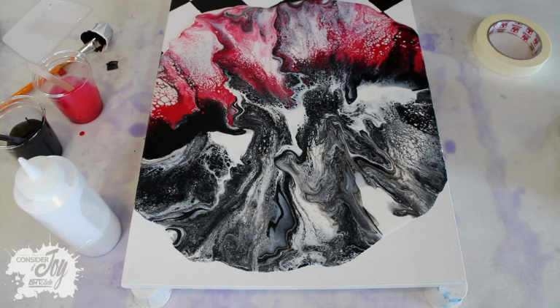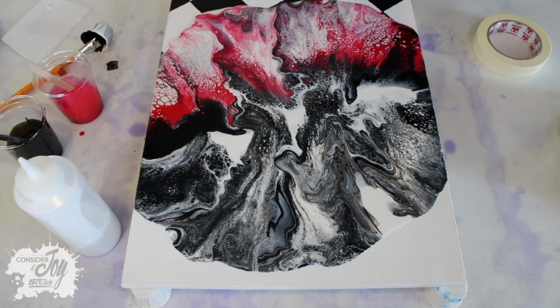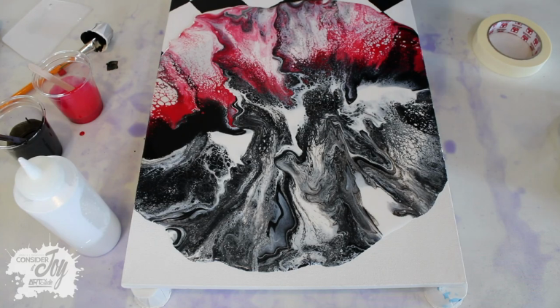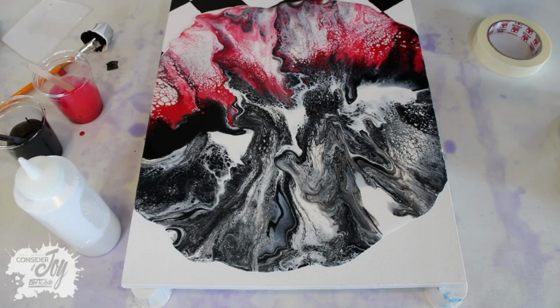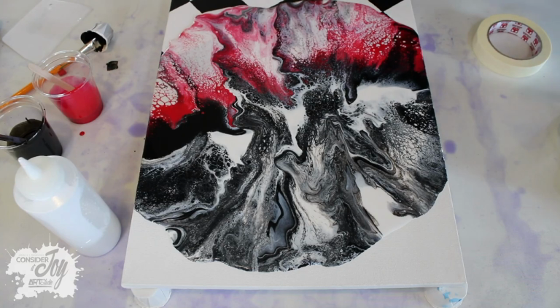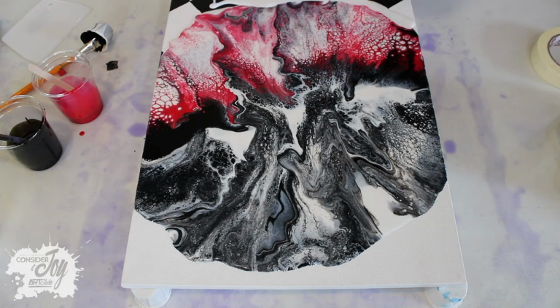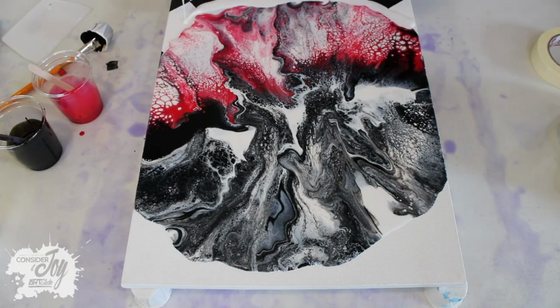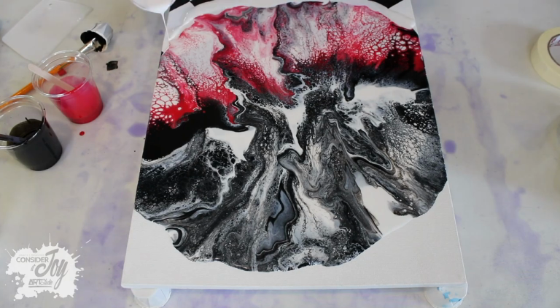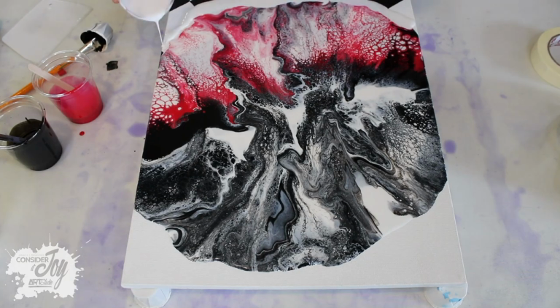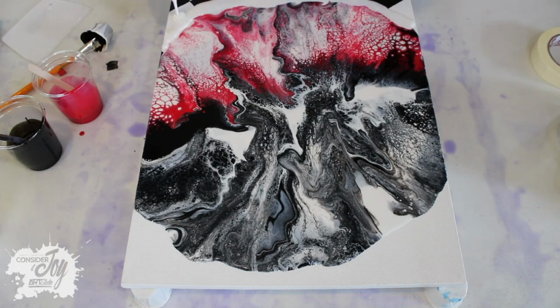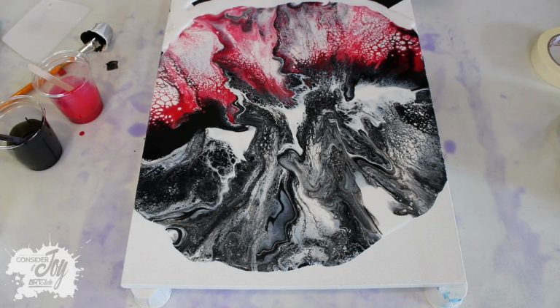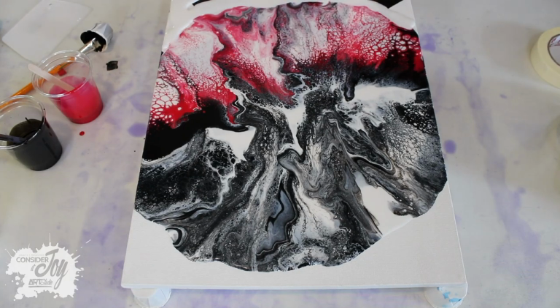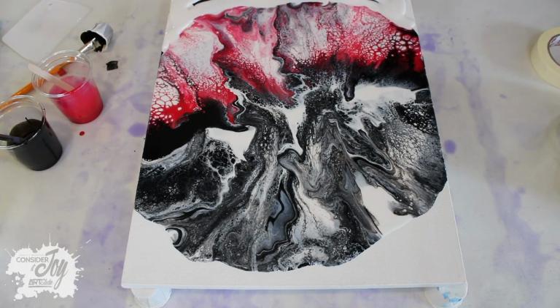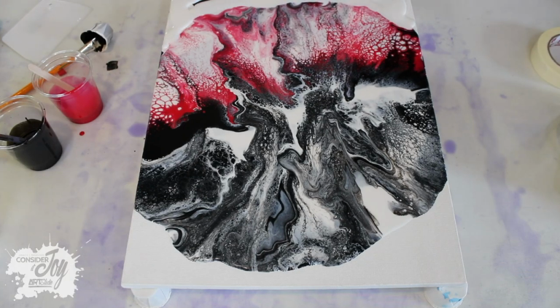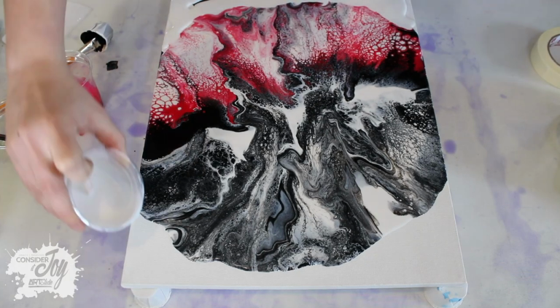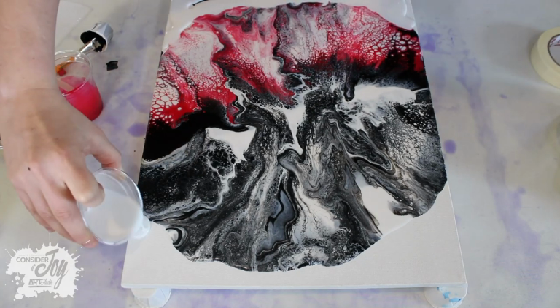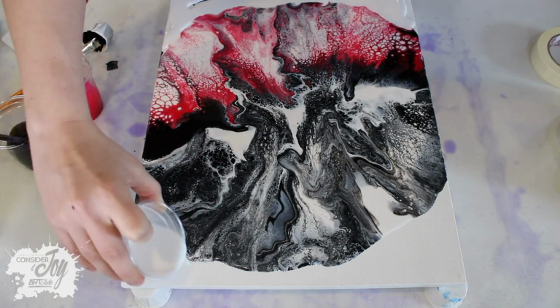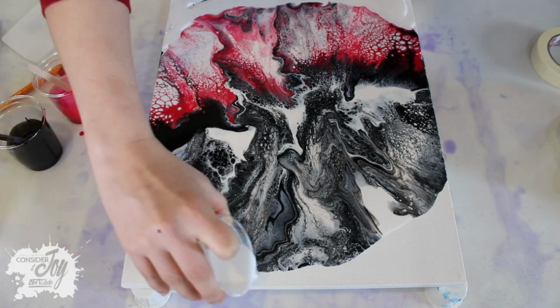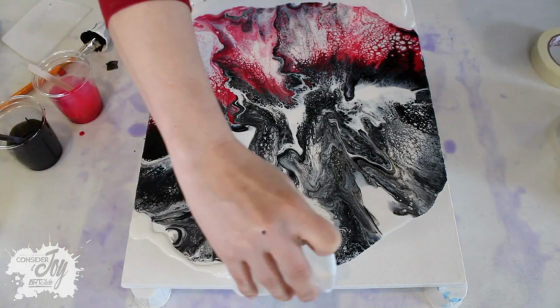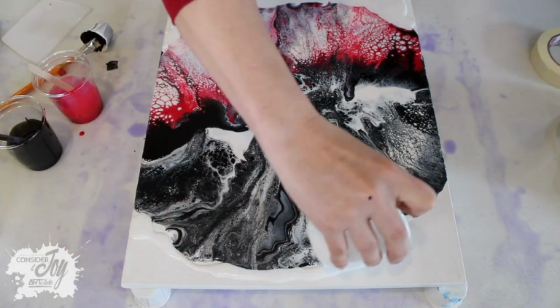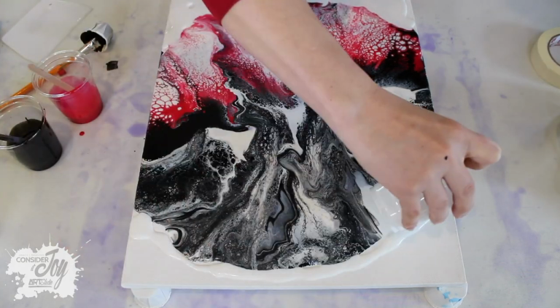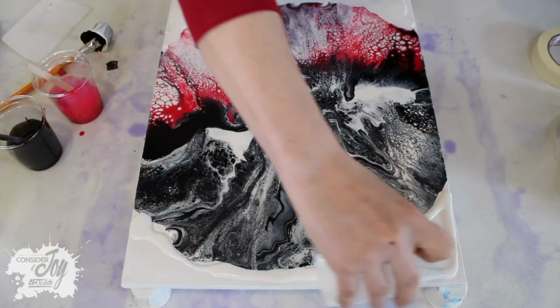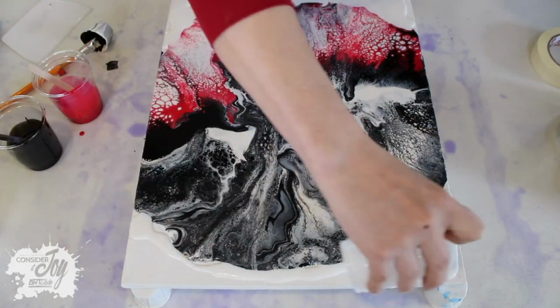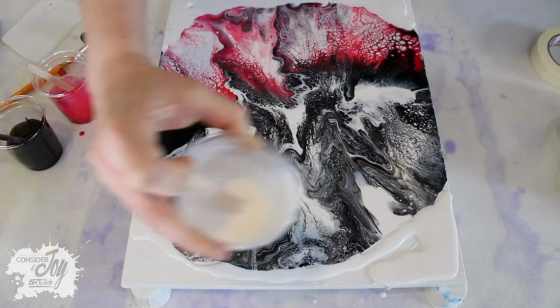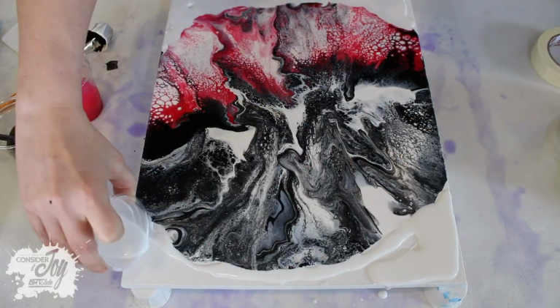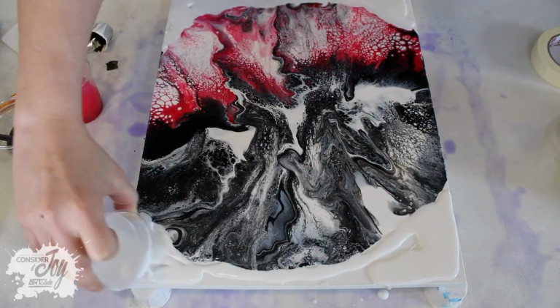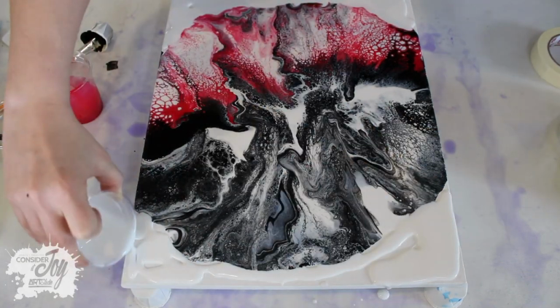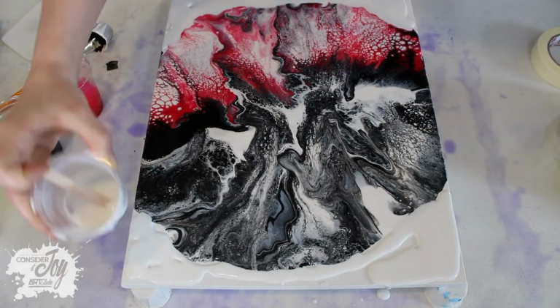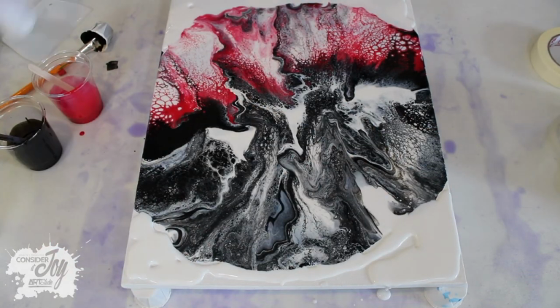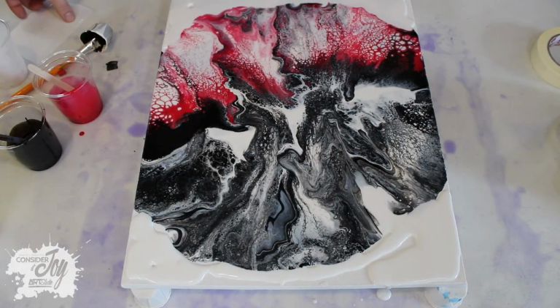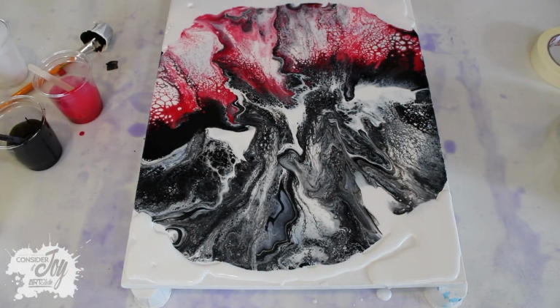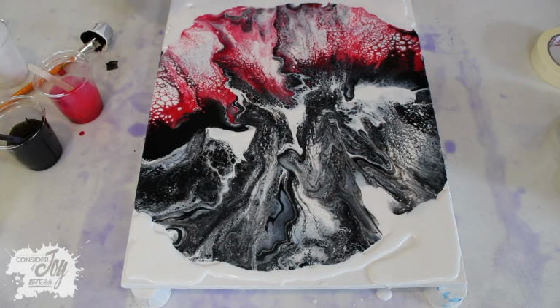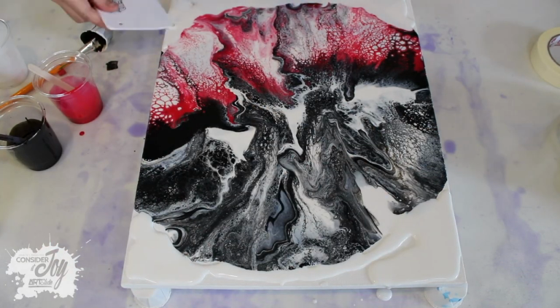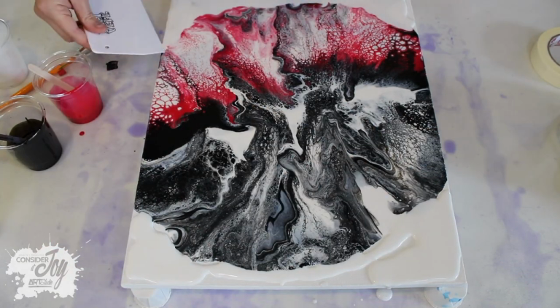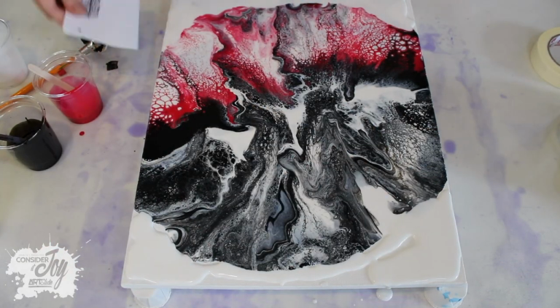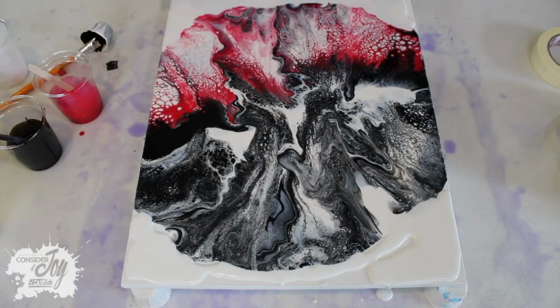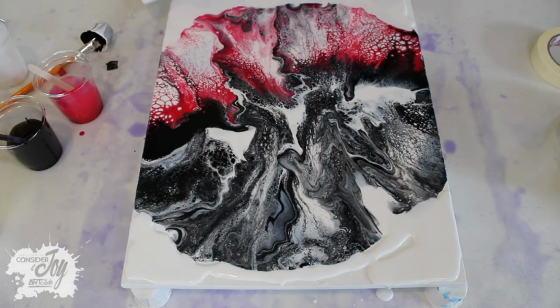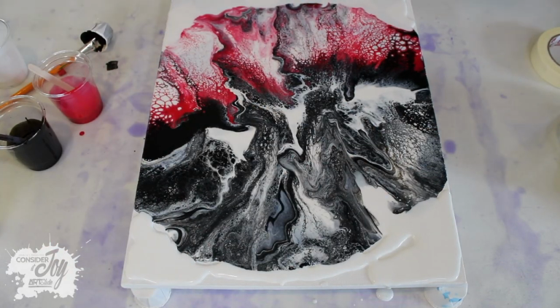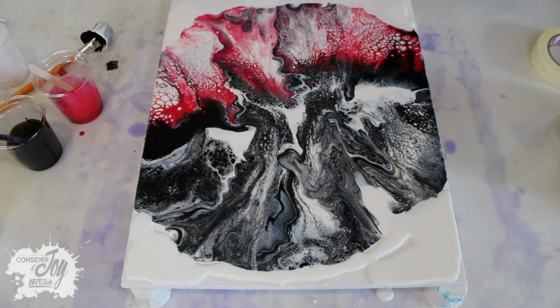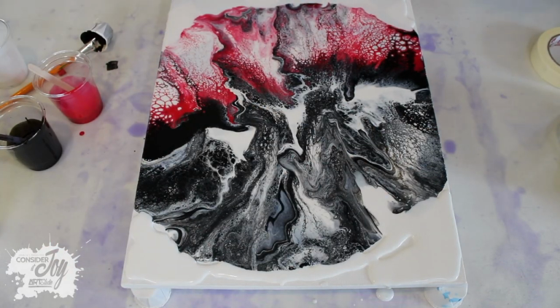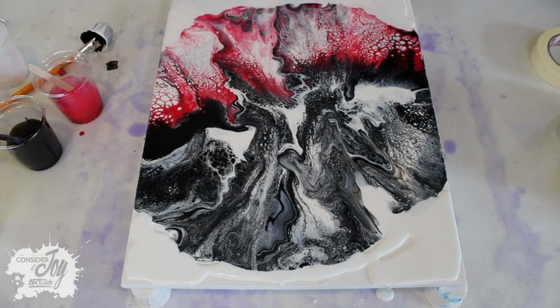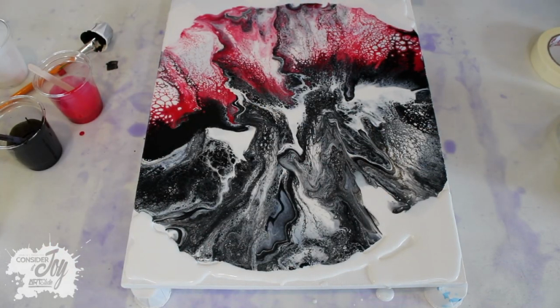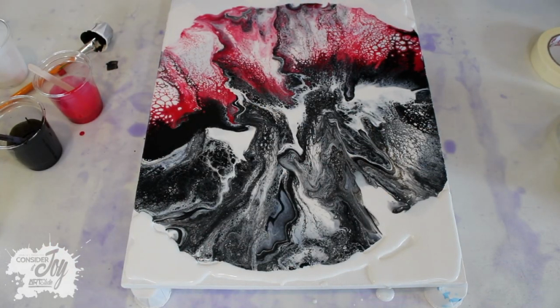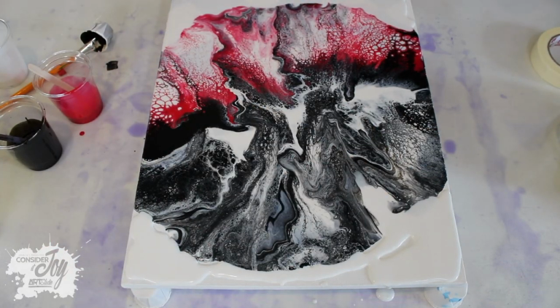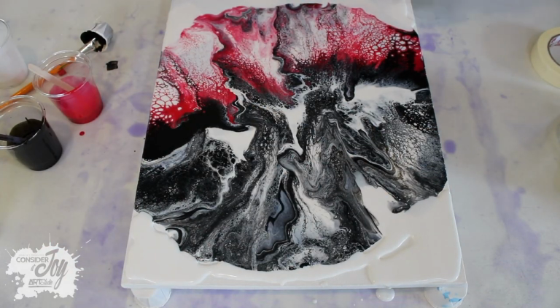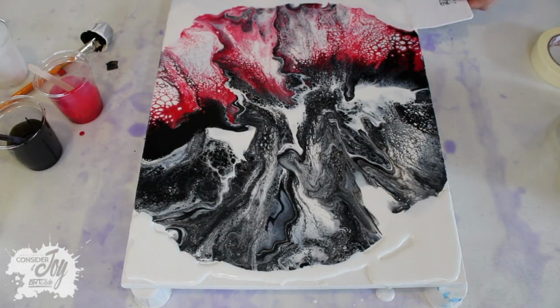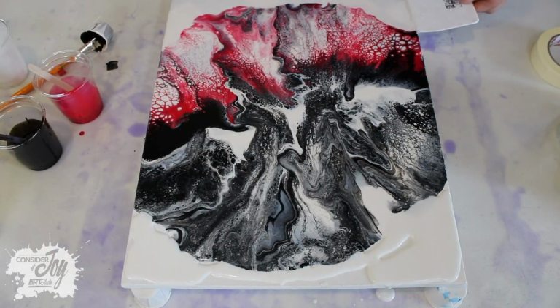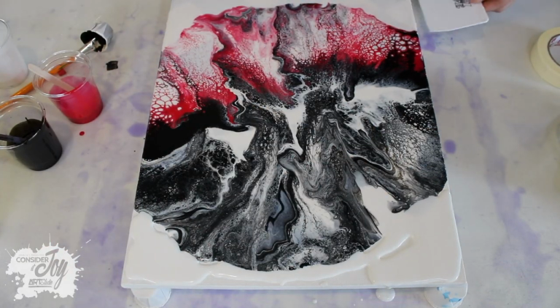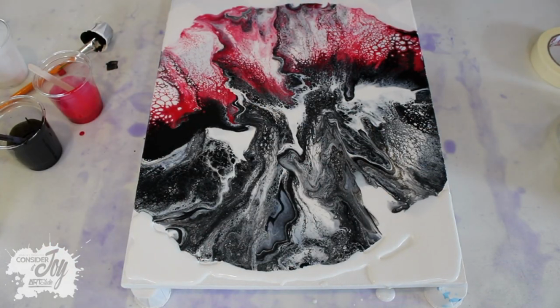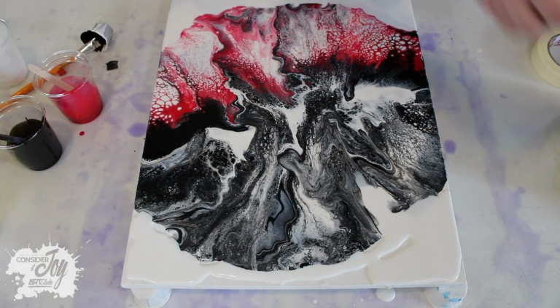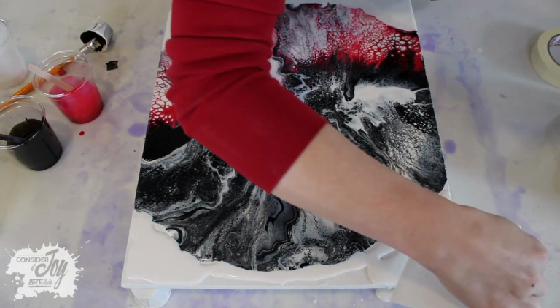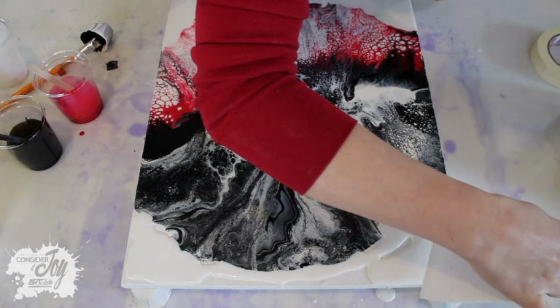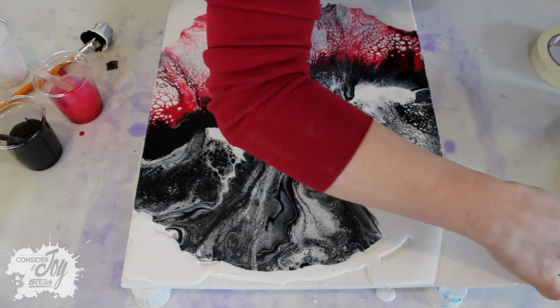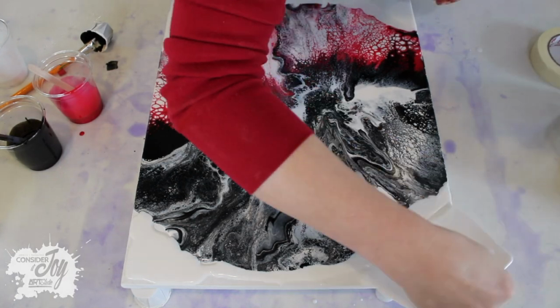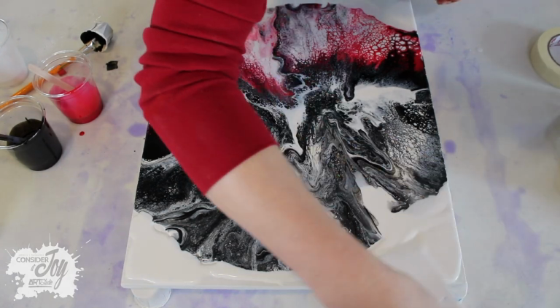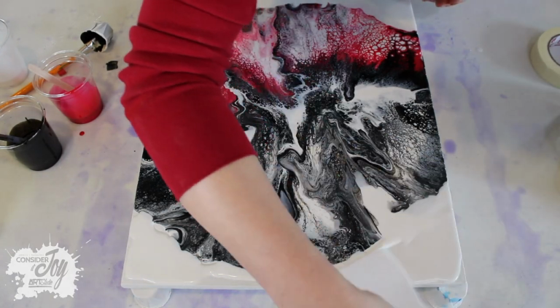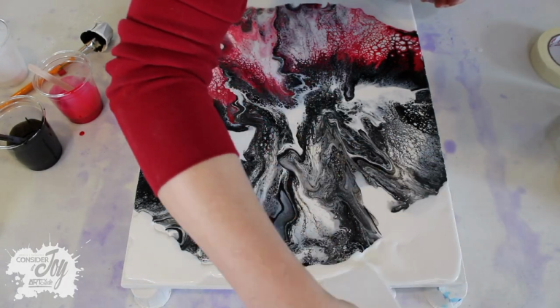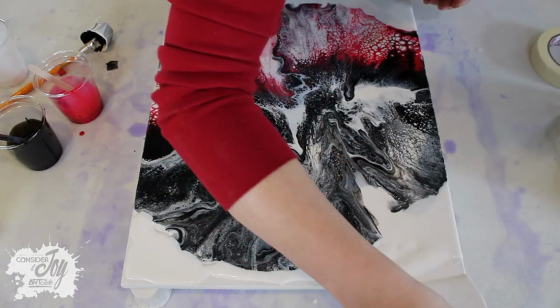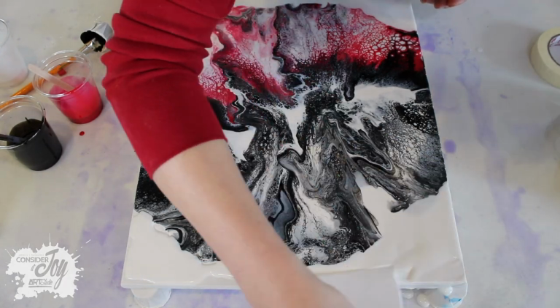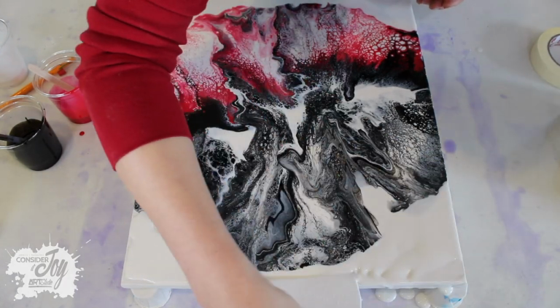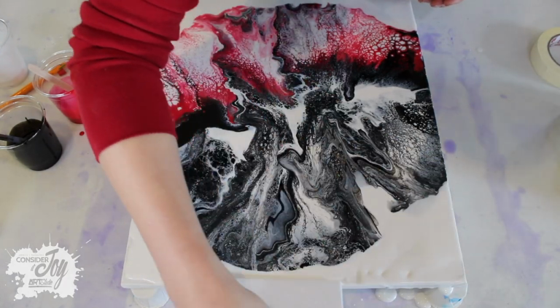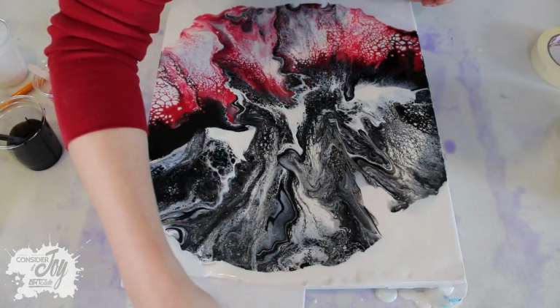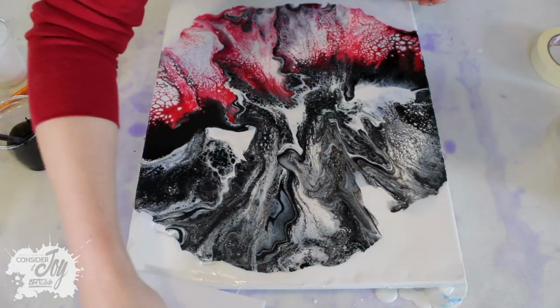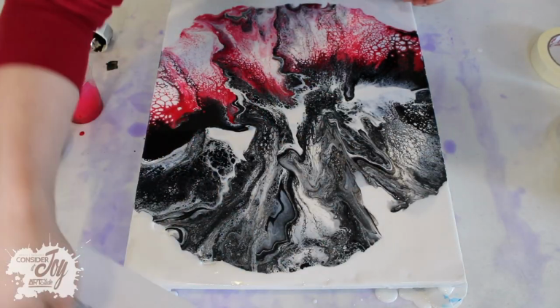I'm adding some more Floetrol to the edges because I wanted the paint to flow all the way to the end.